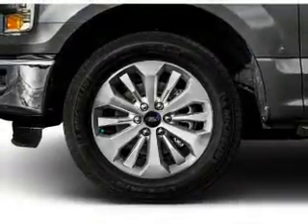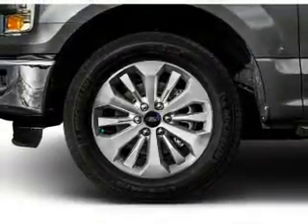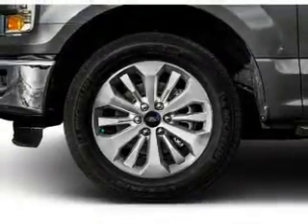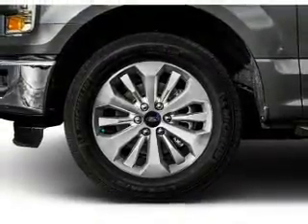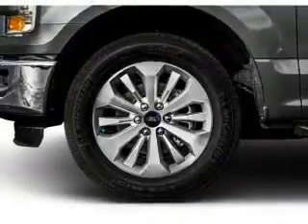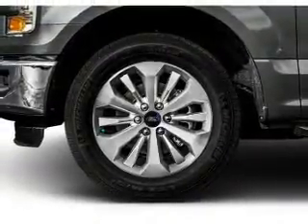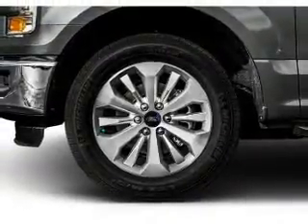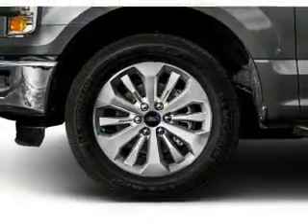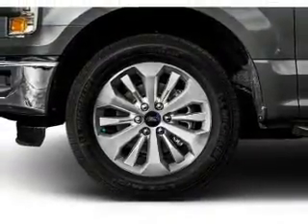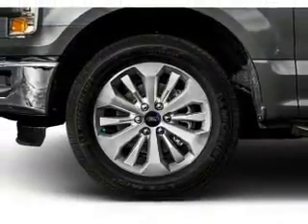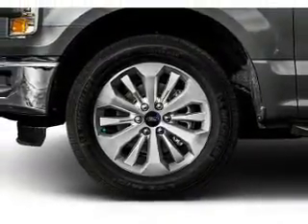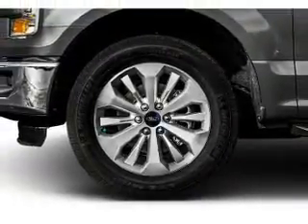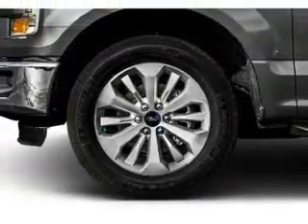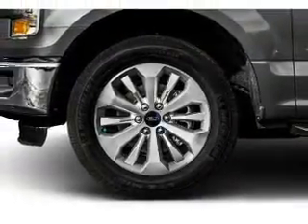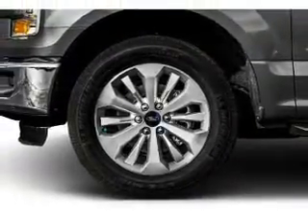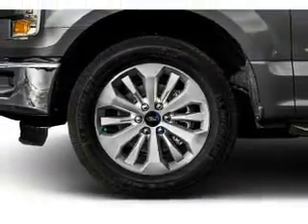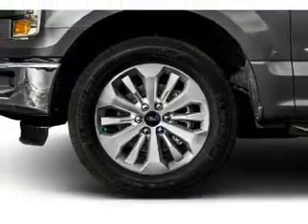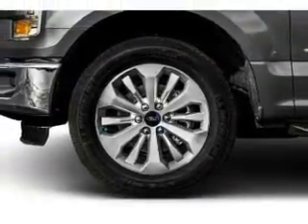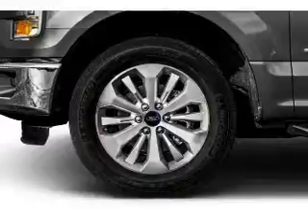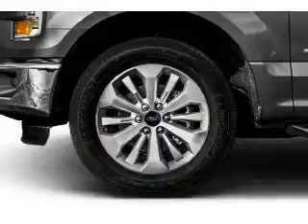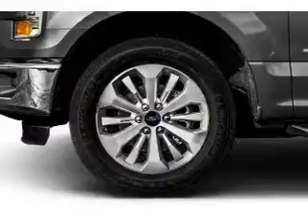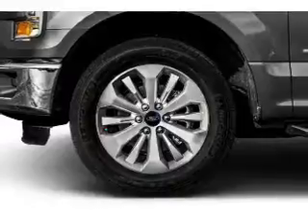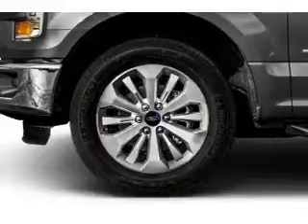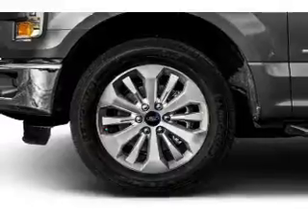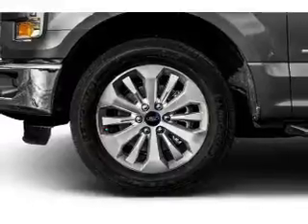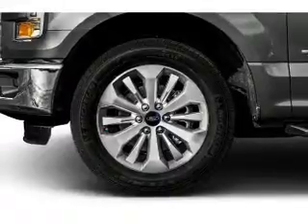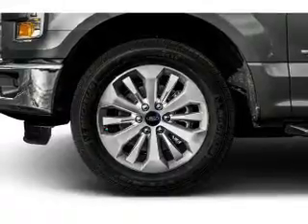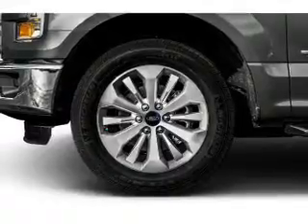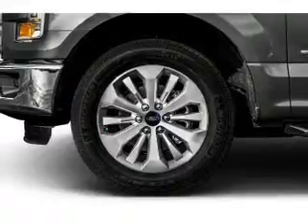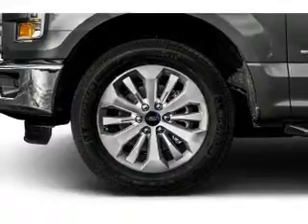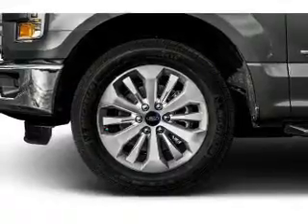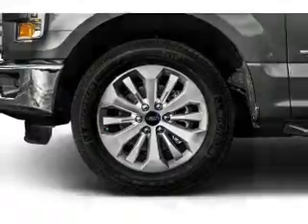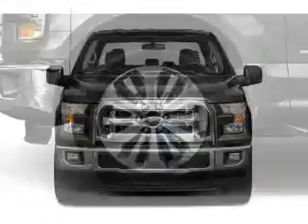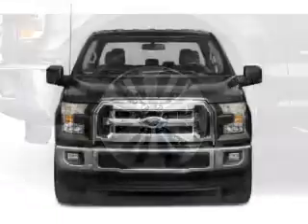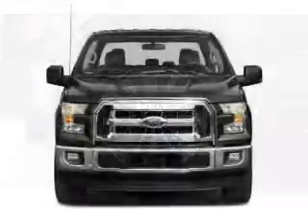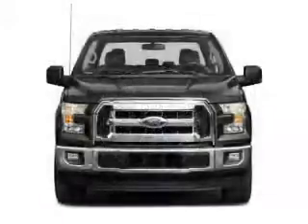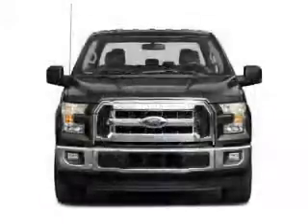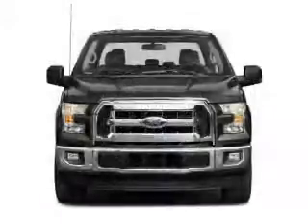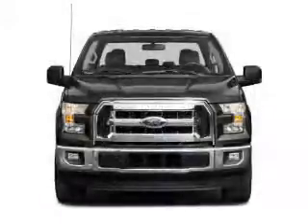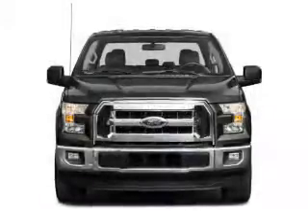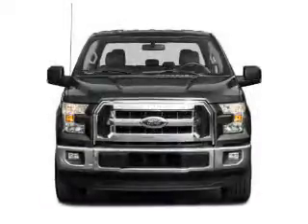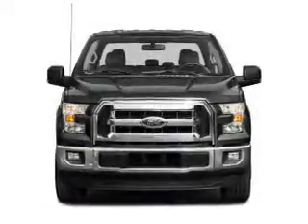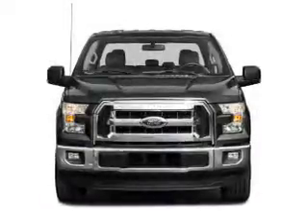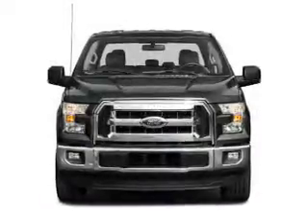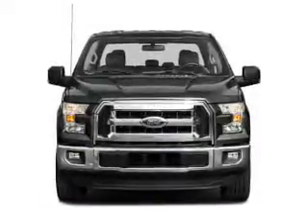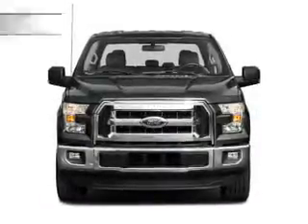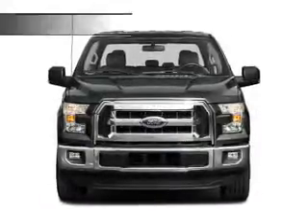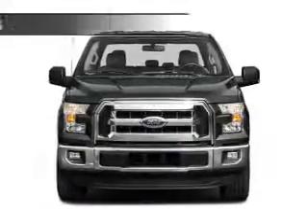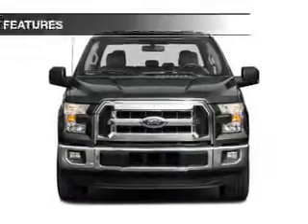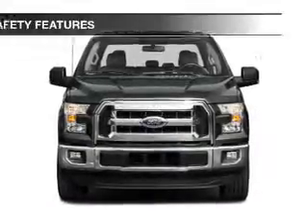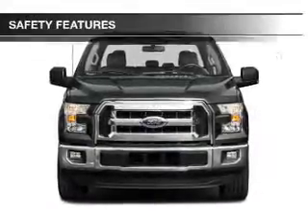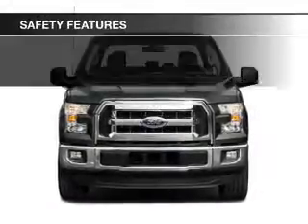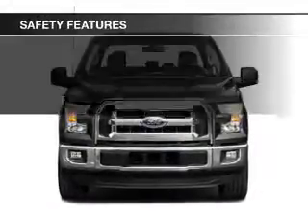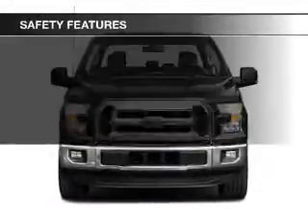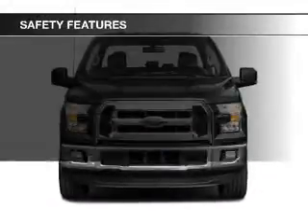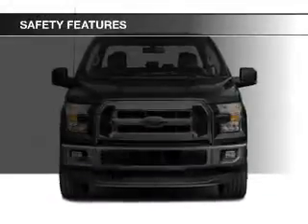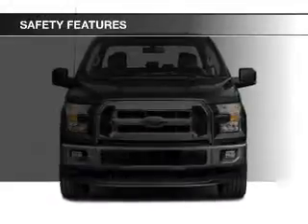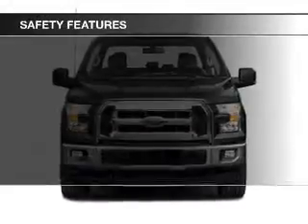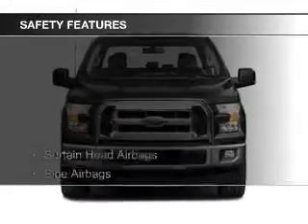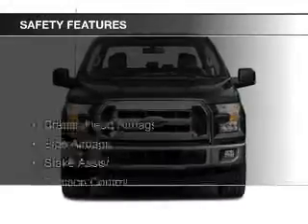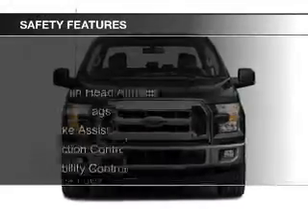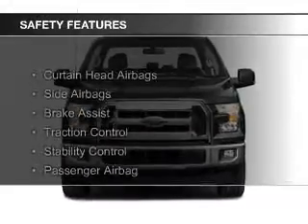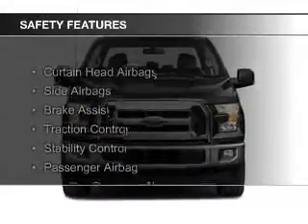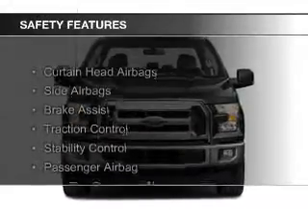Split rear seats, an MP3 player, and privacy glass. Safety was made a priority with these features.